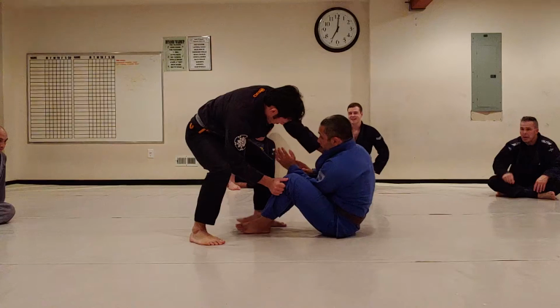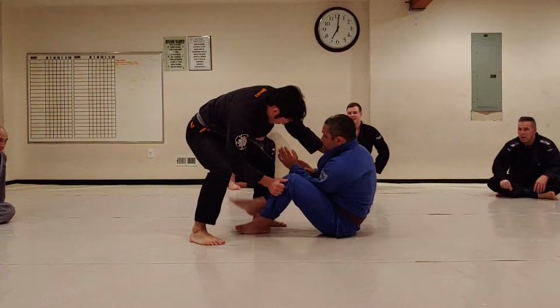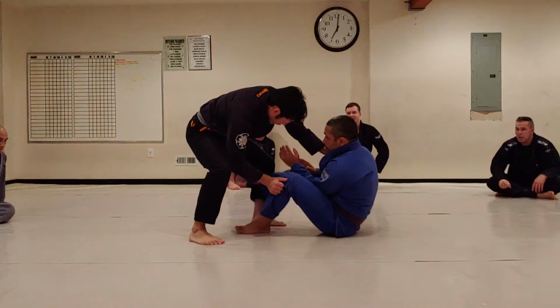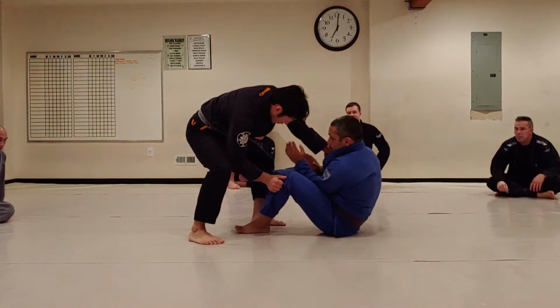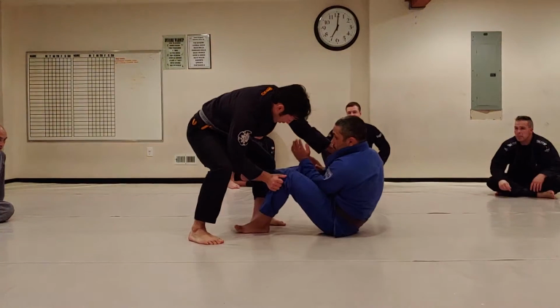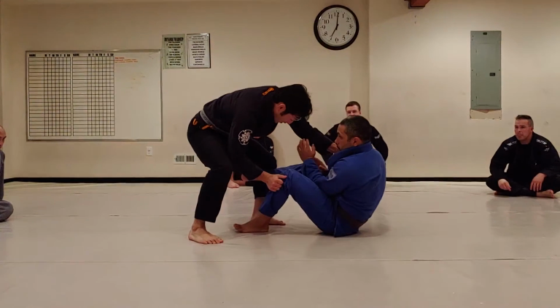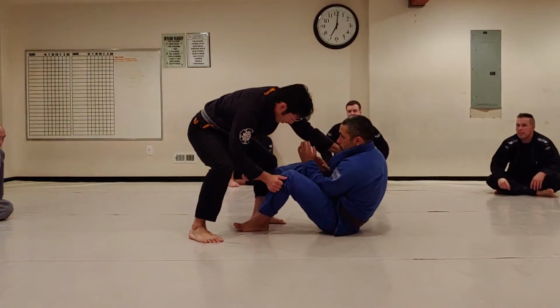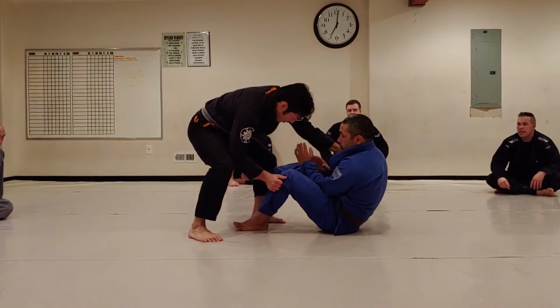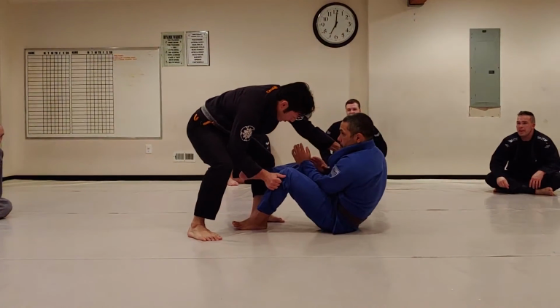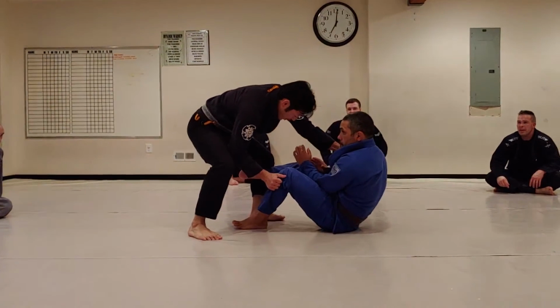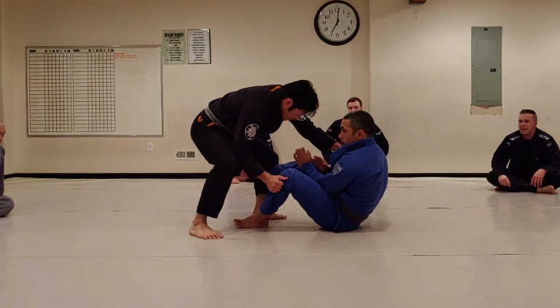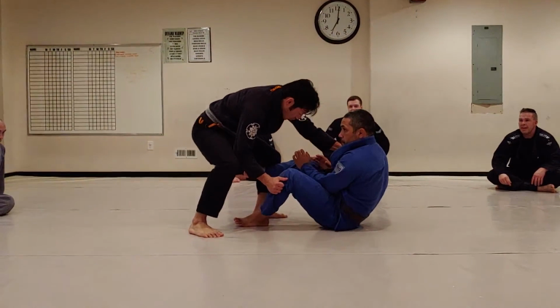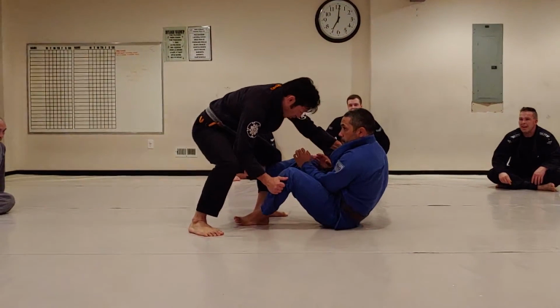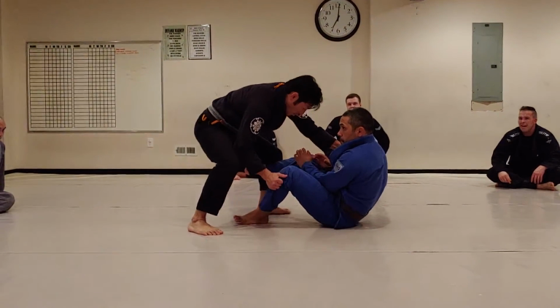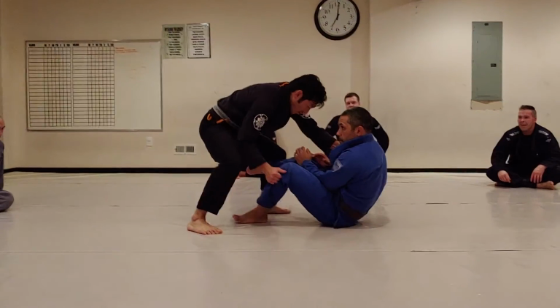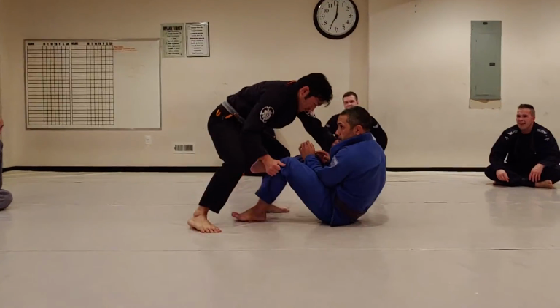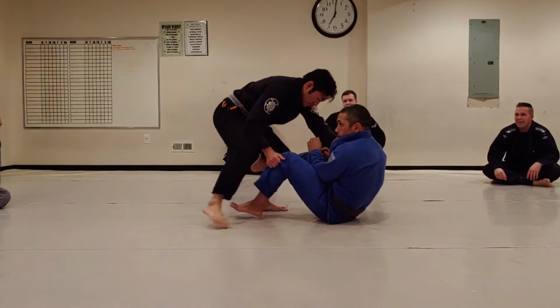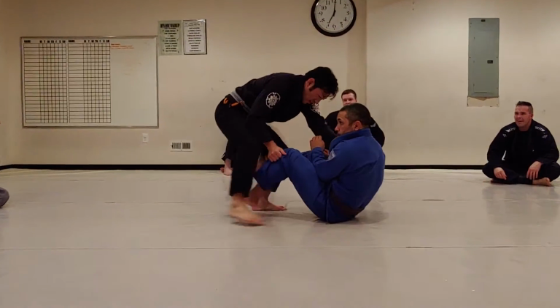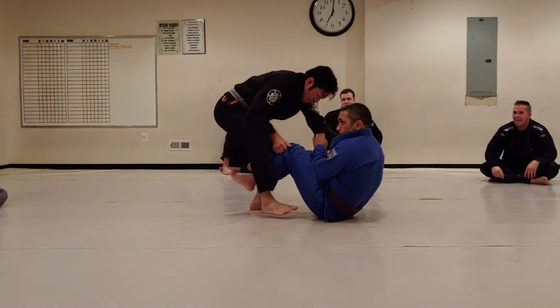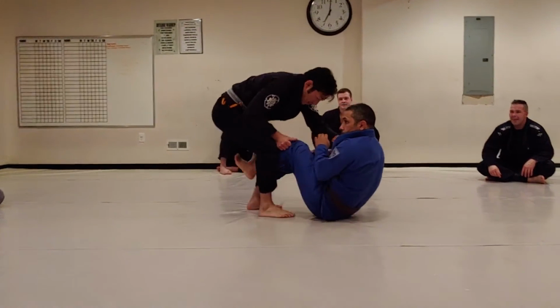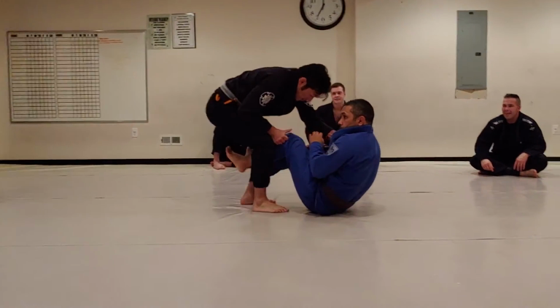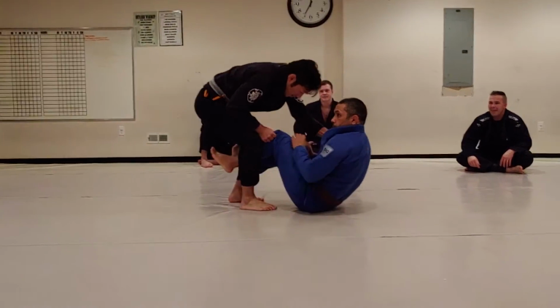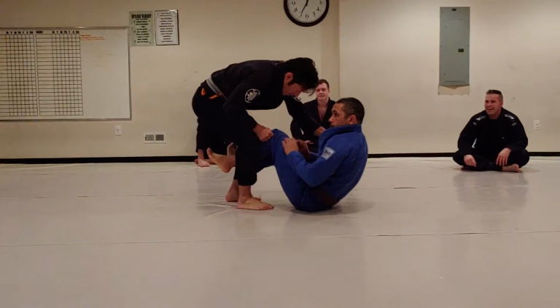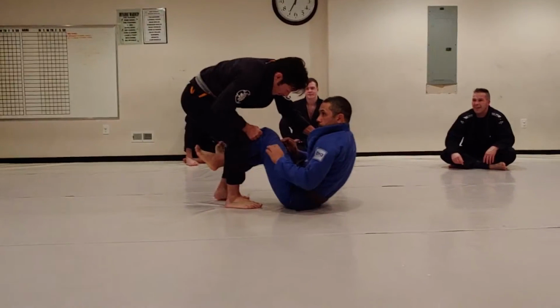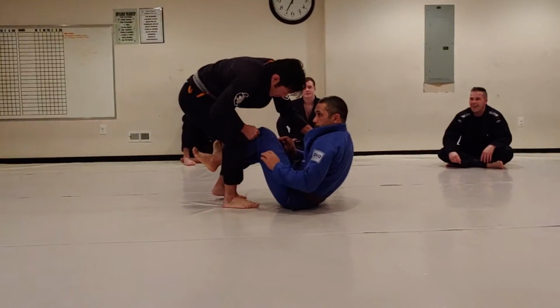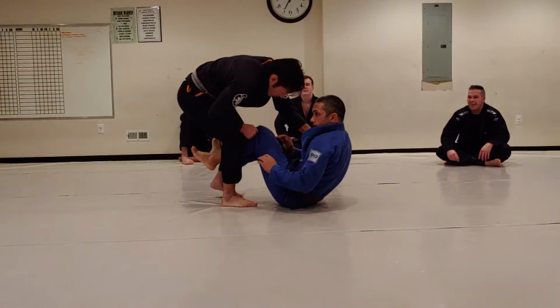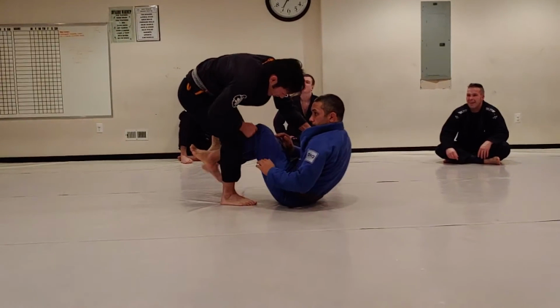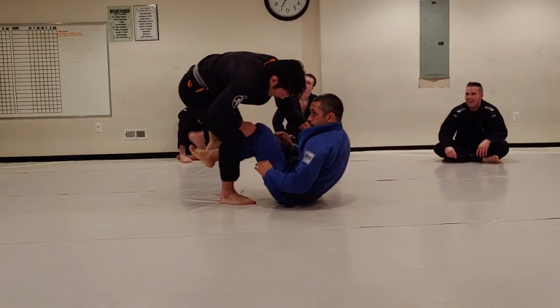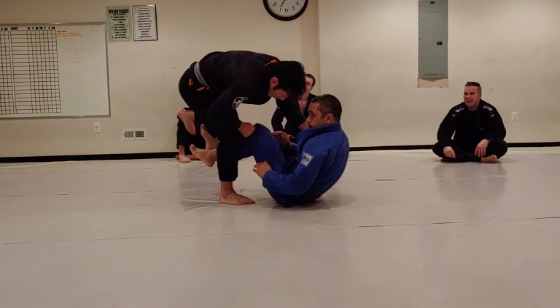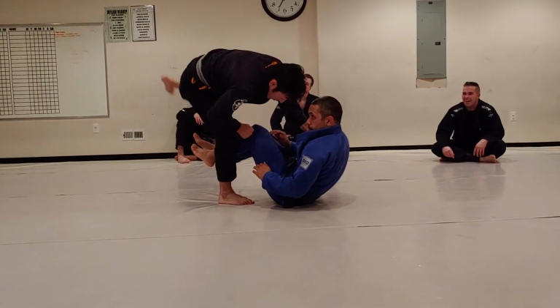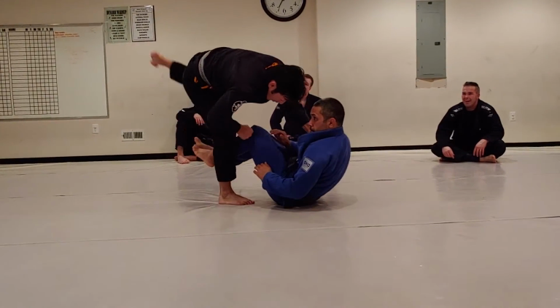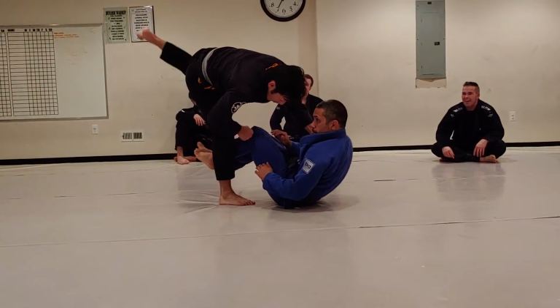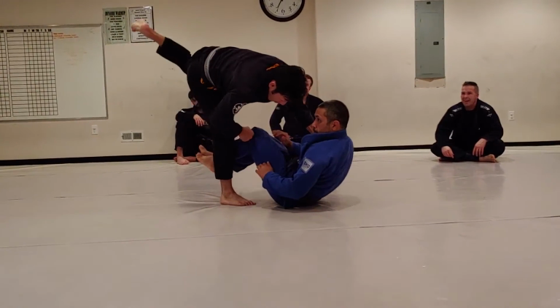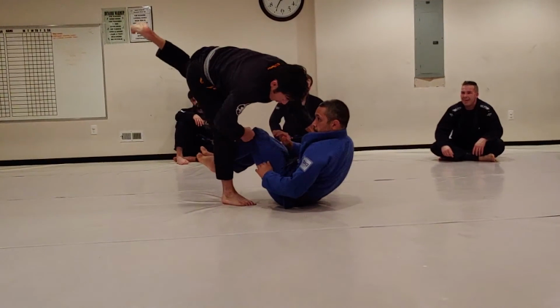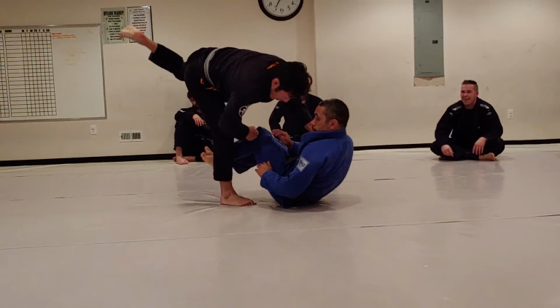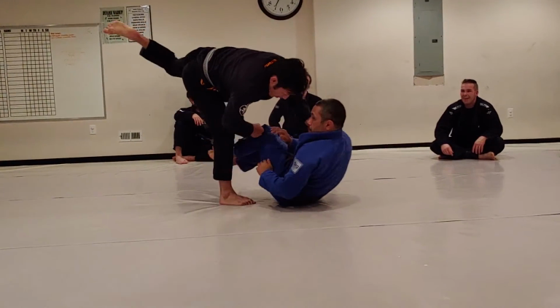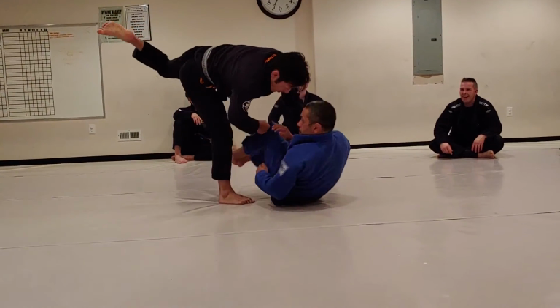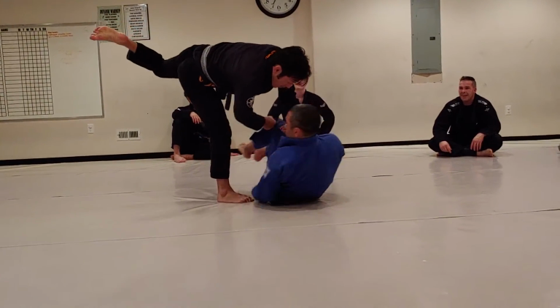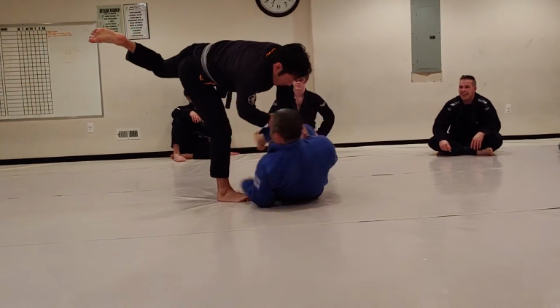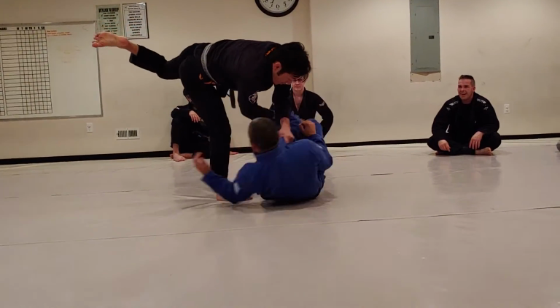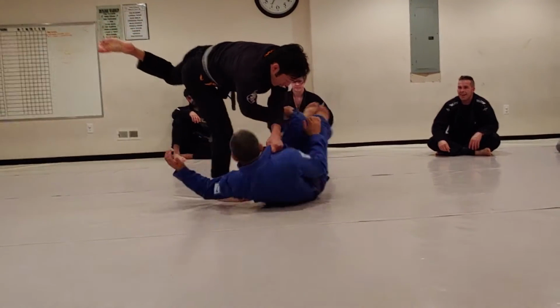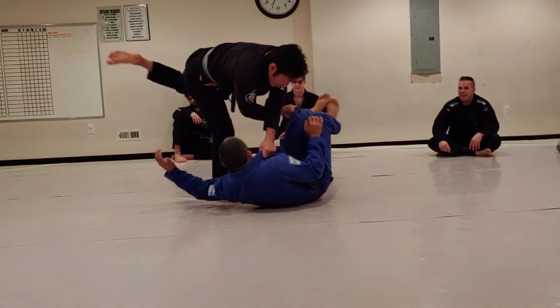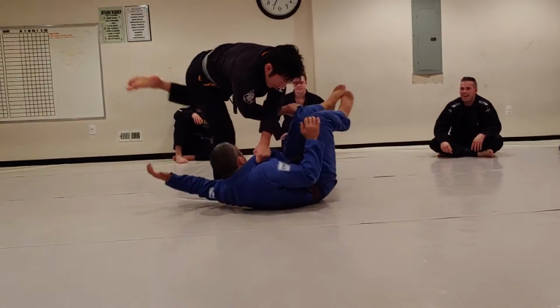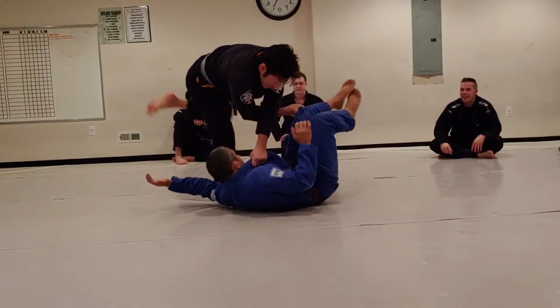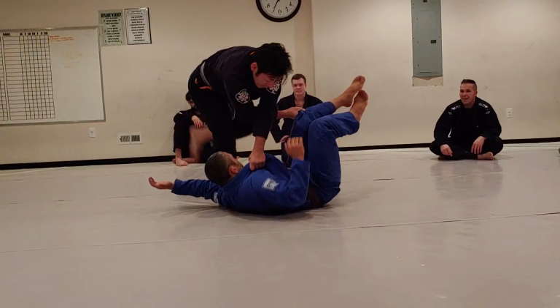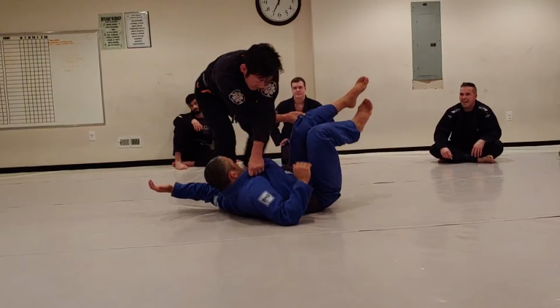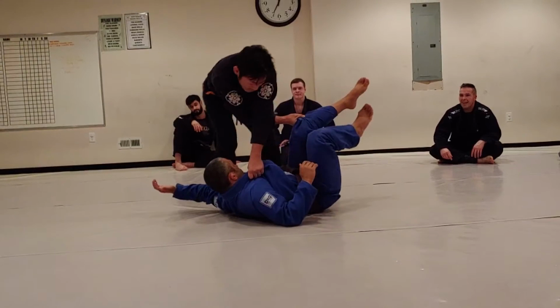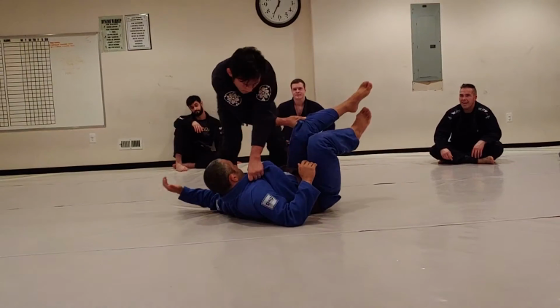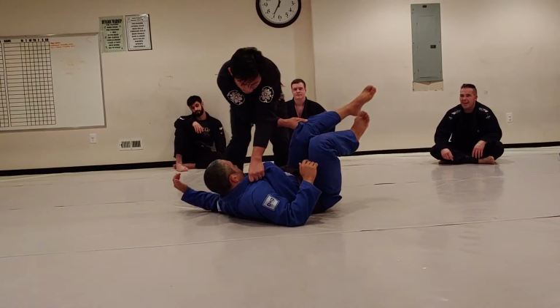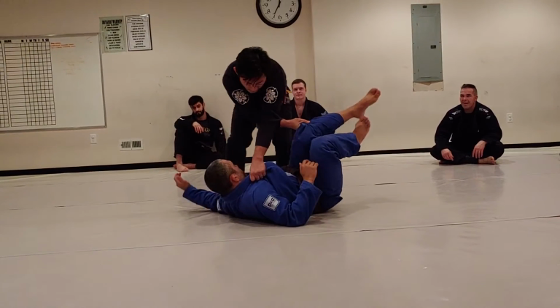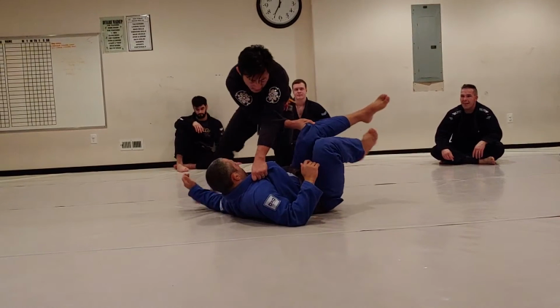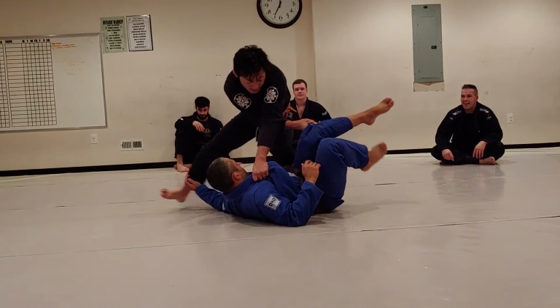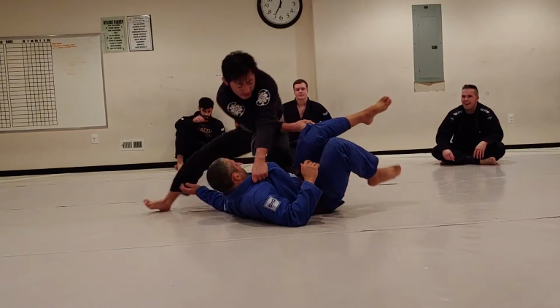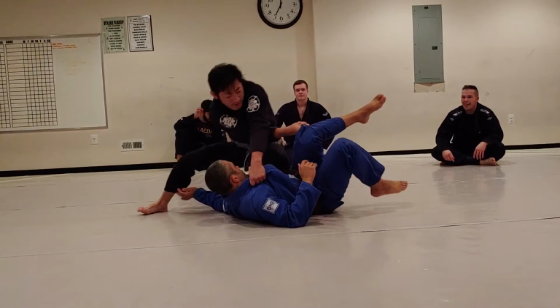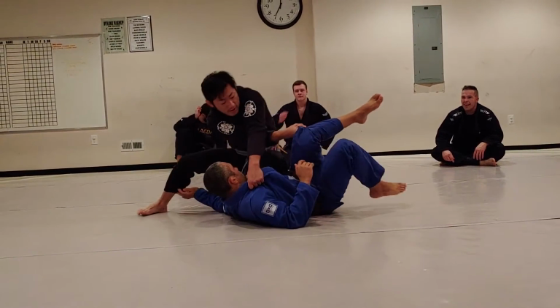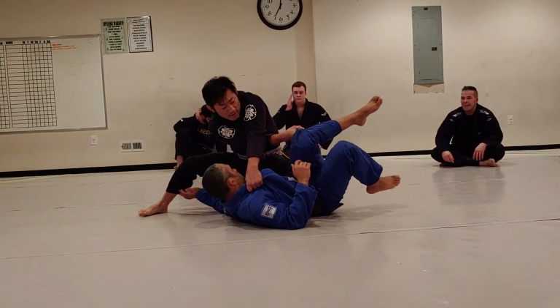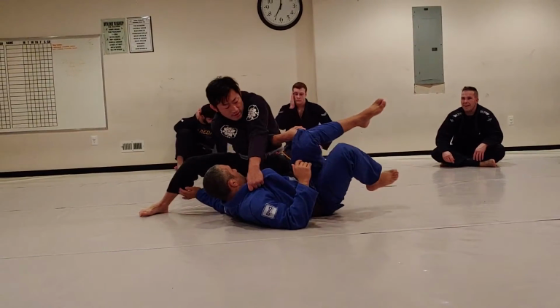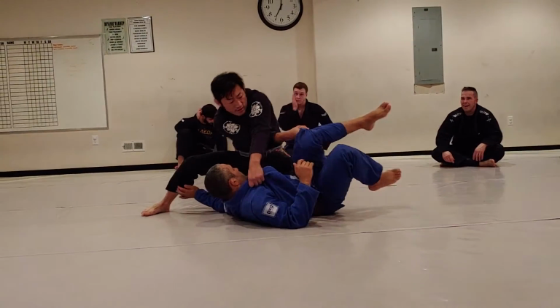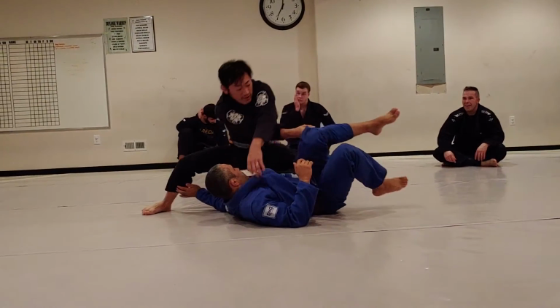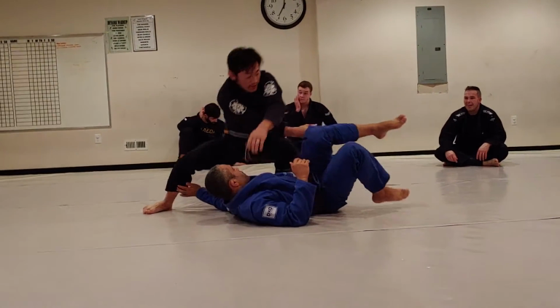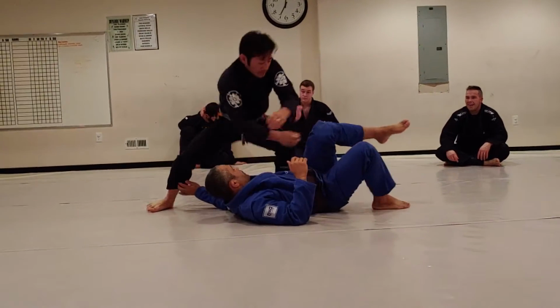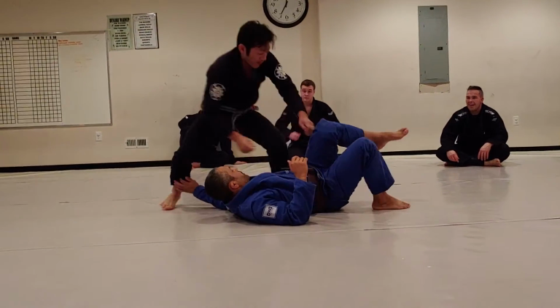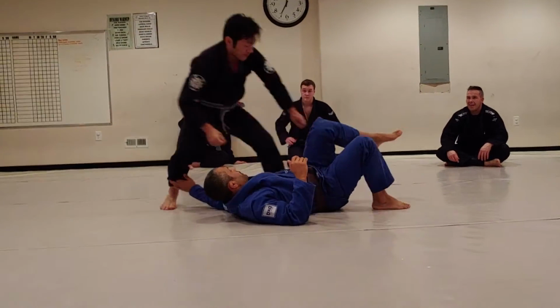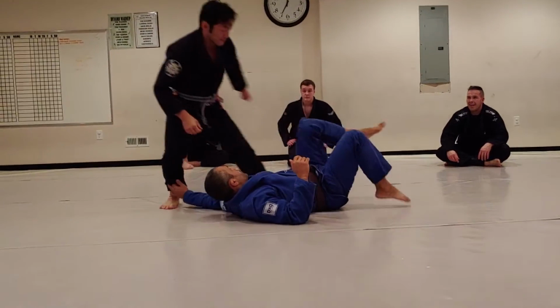Free leg, so here, step in, kick, and spin to the X-PASS.